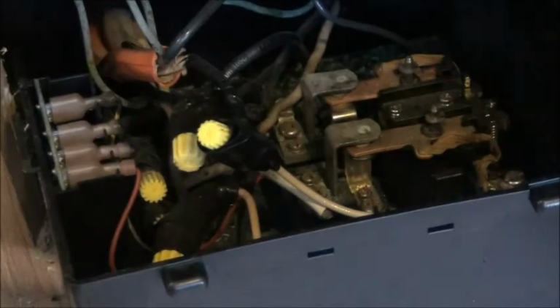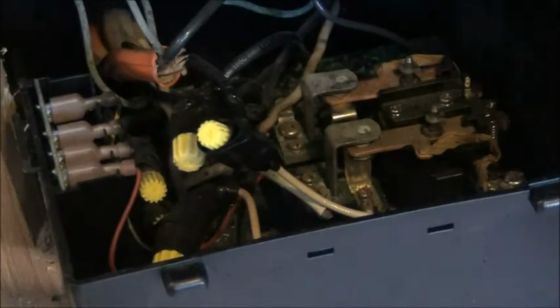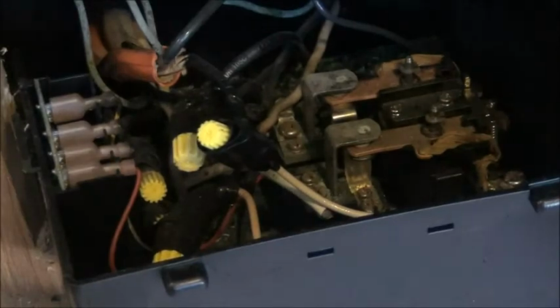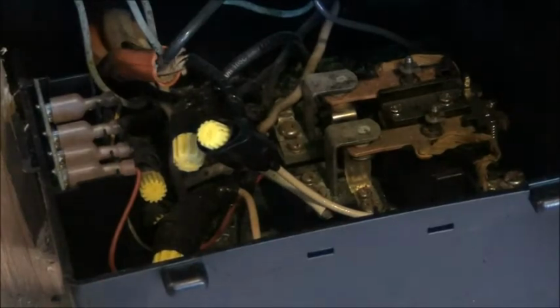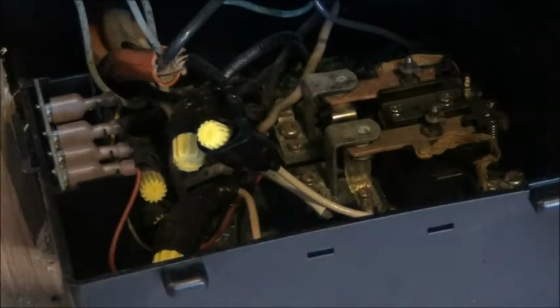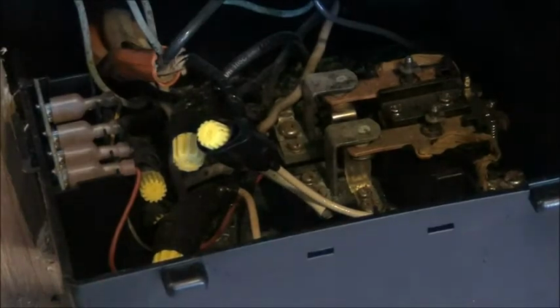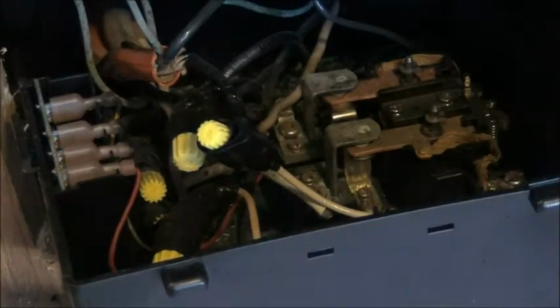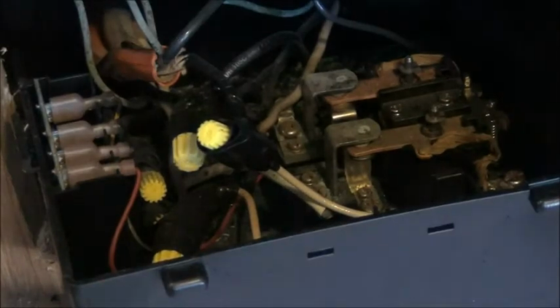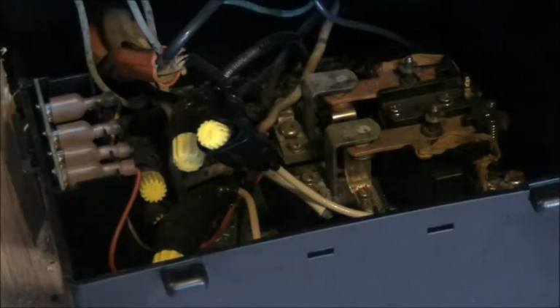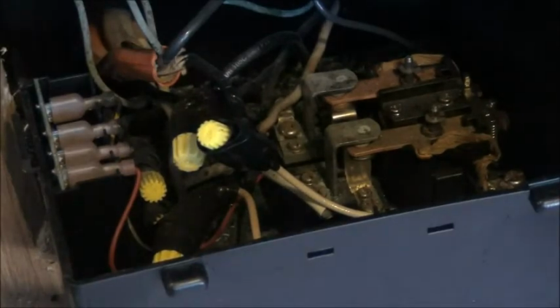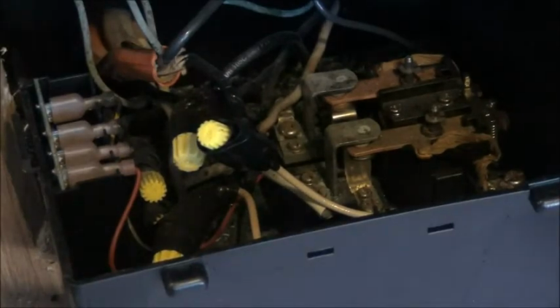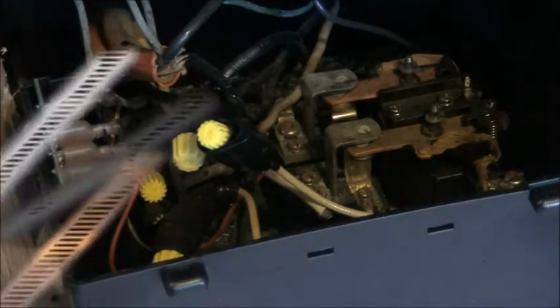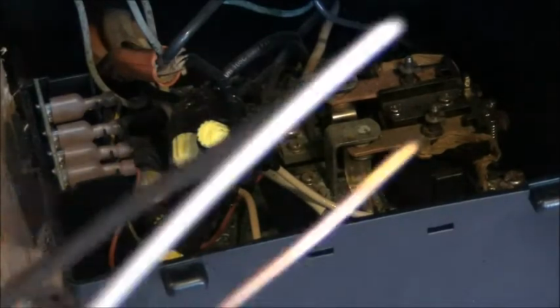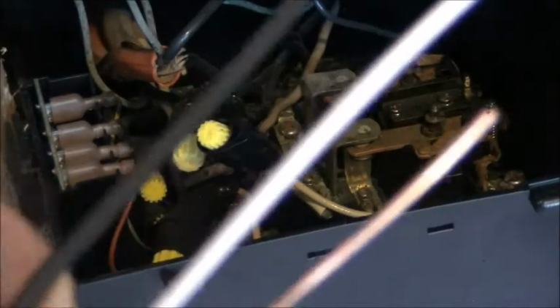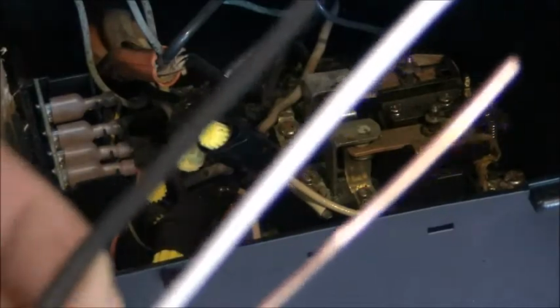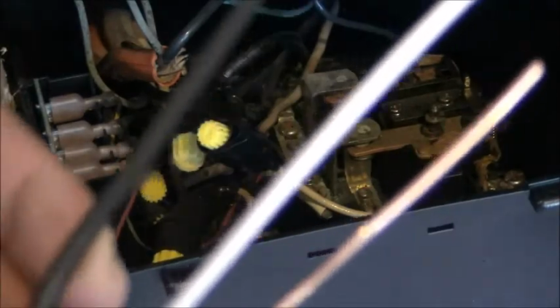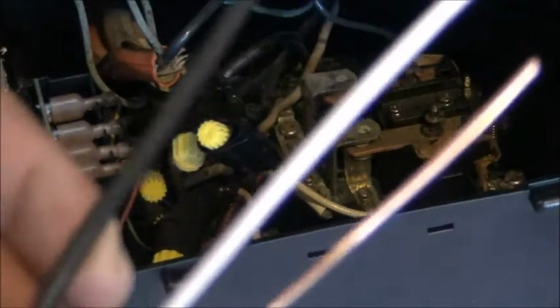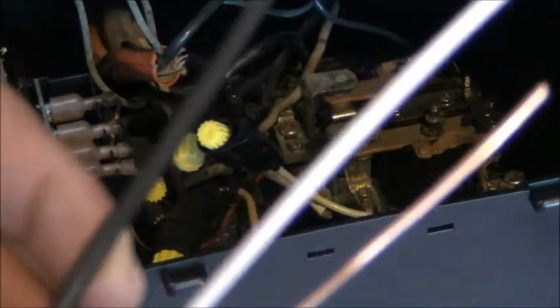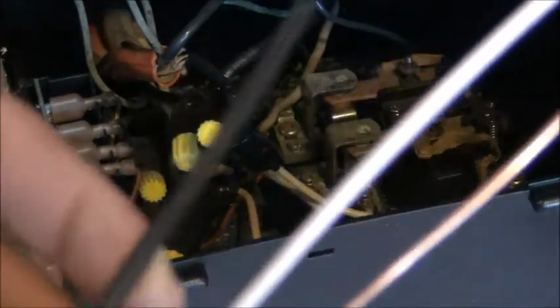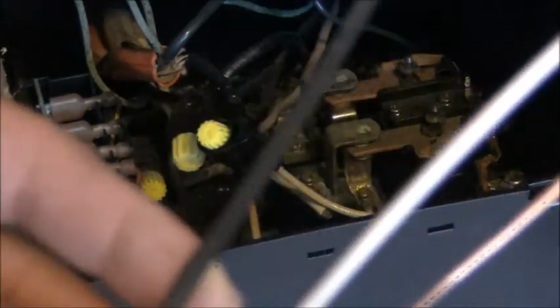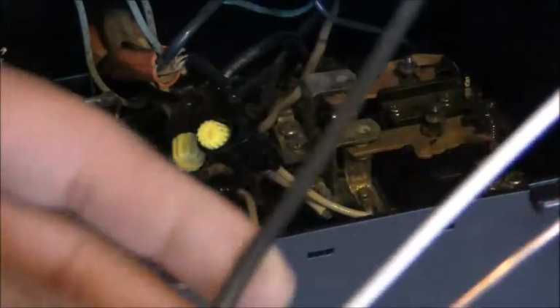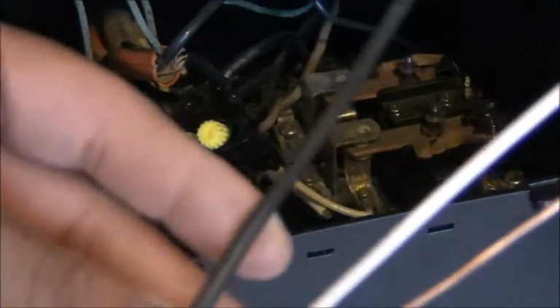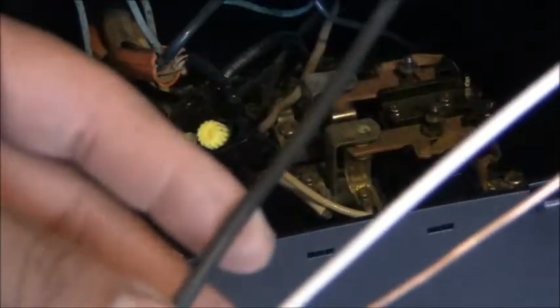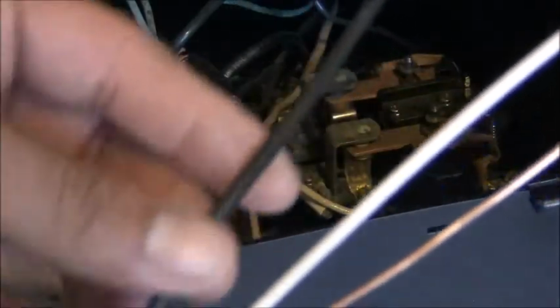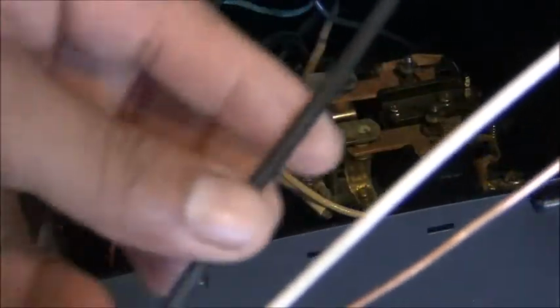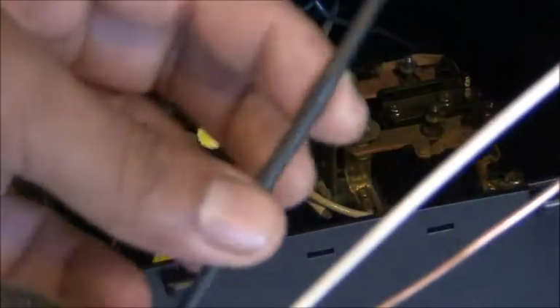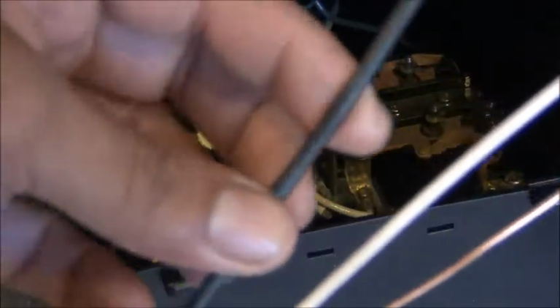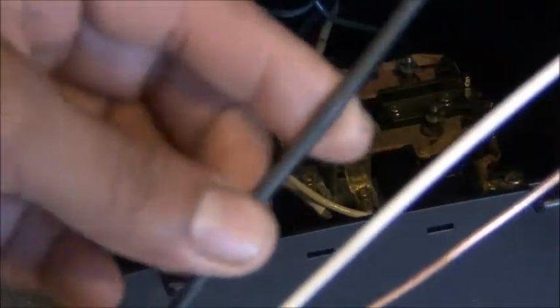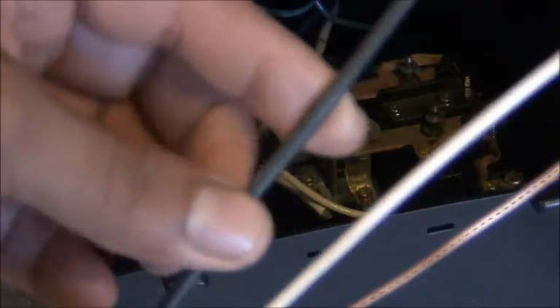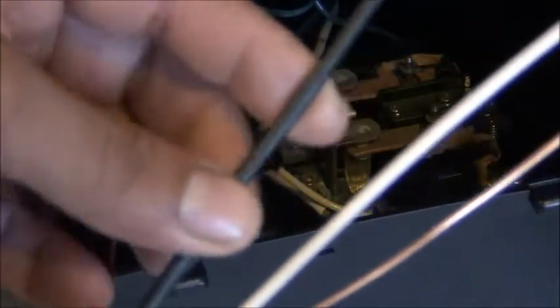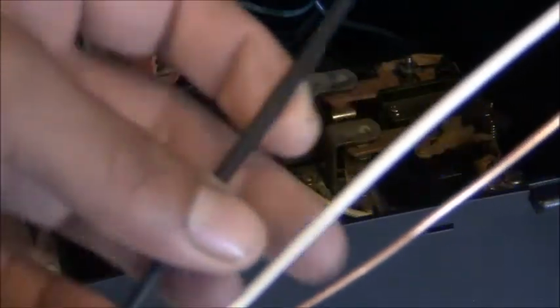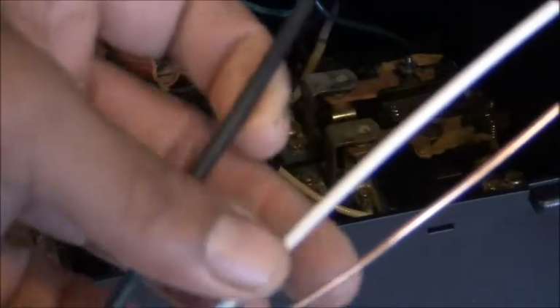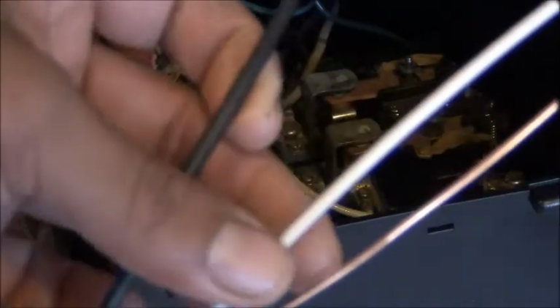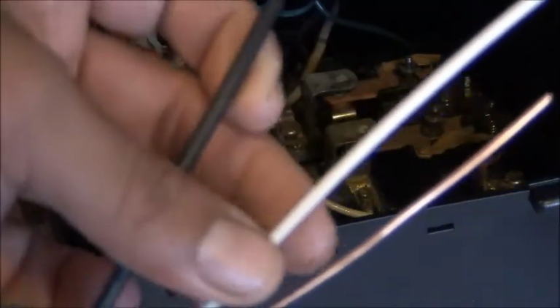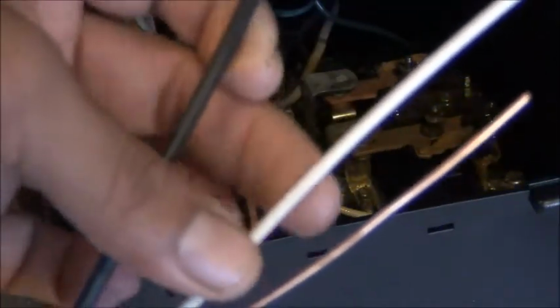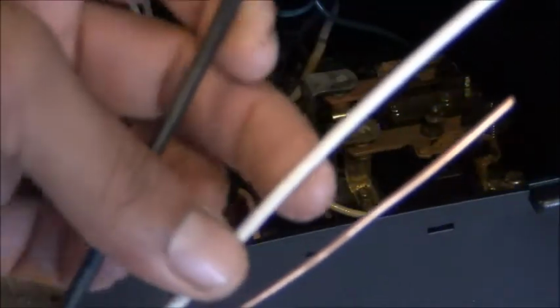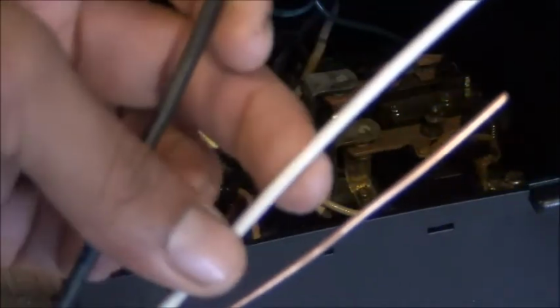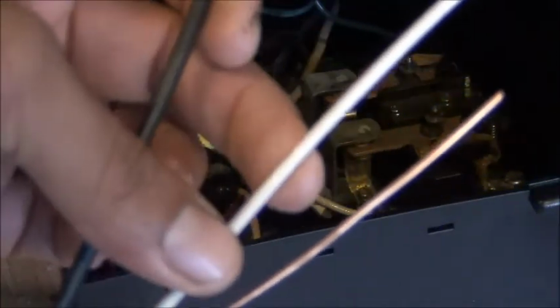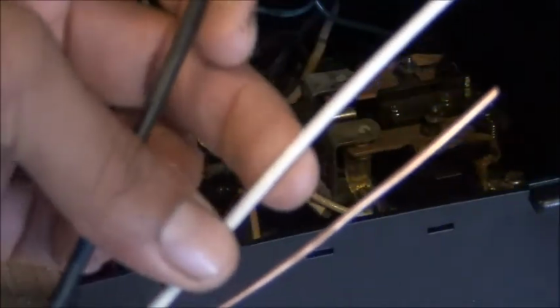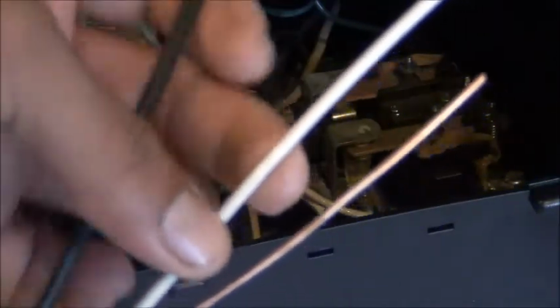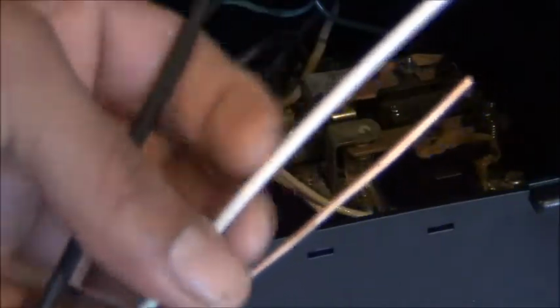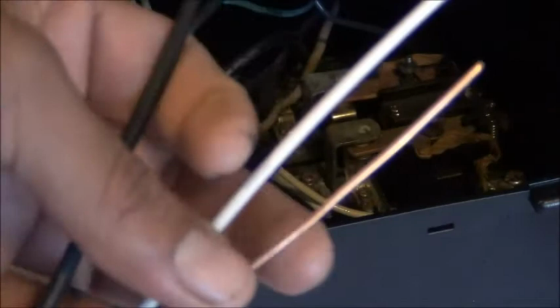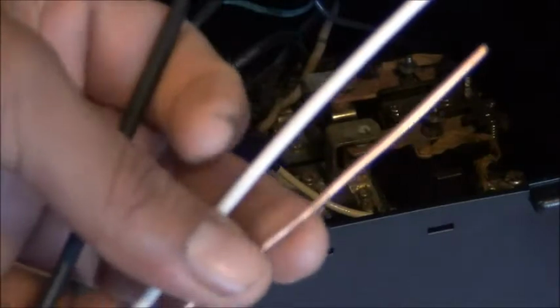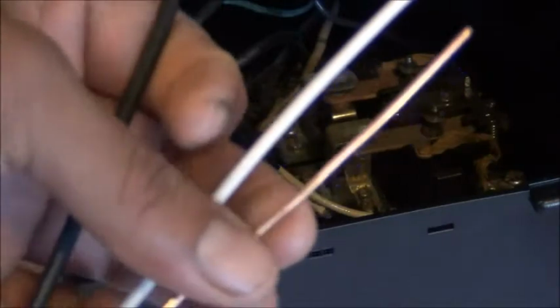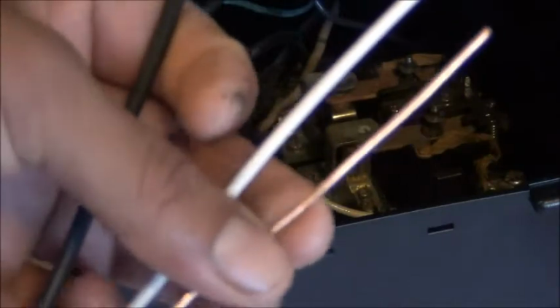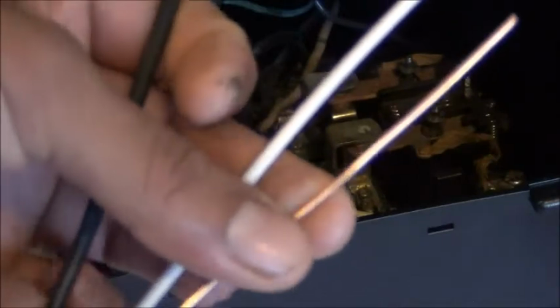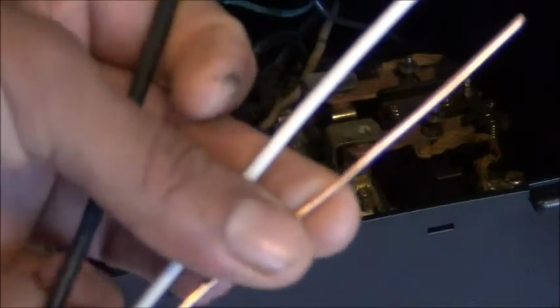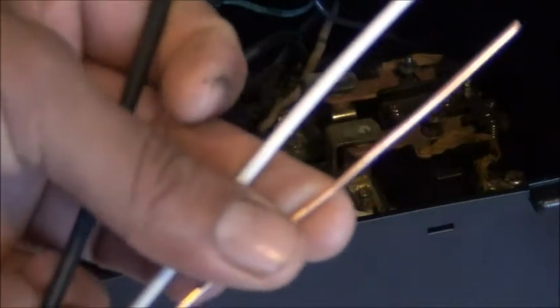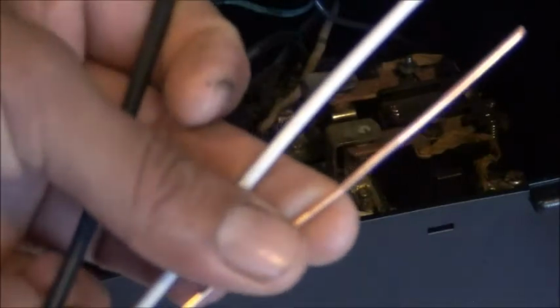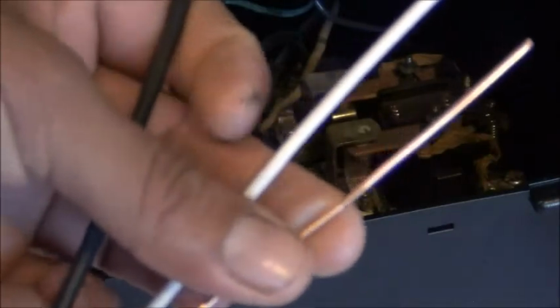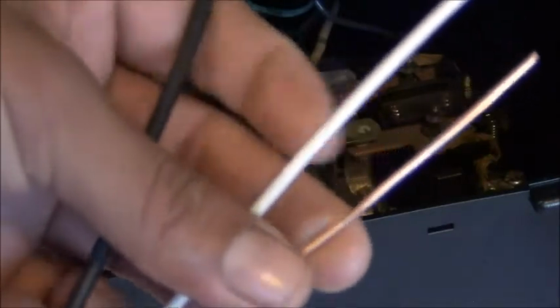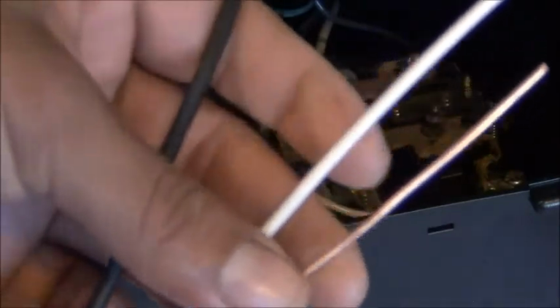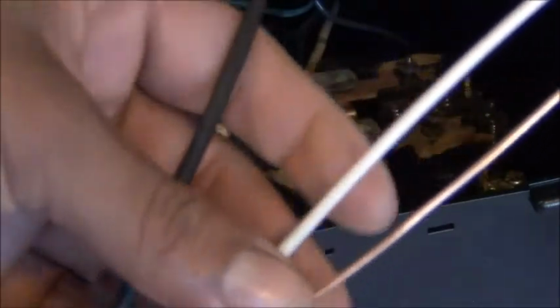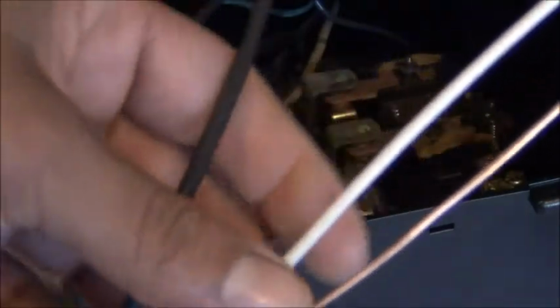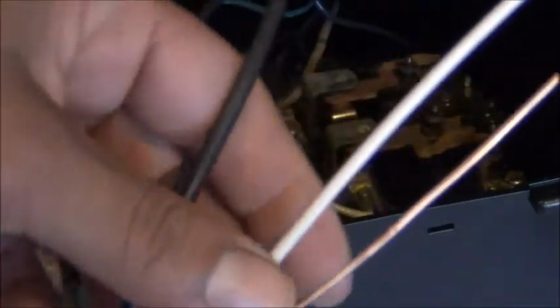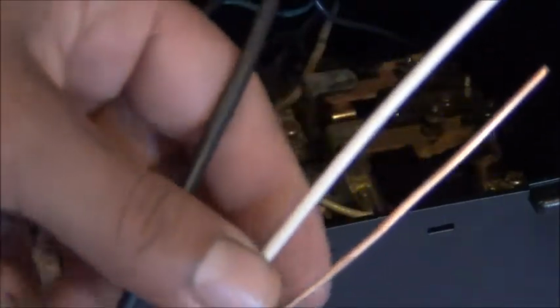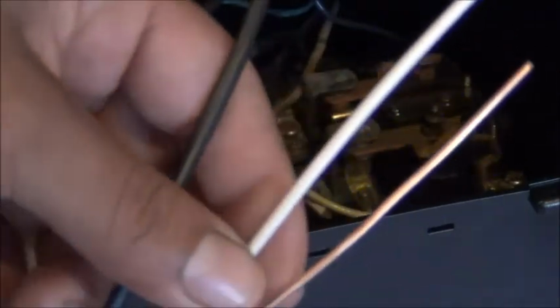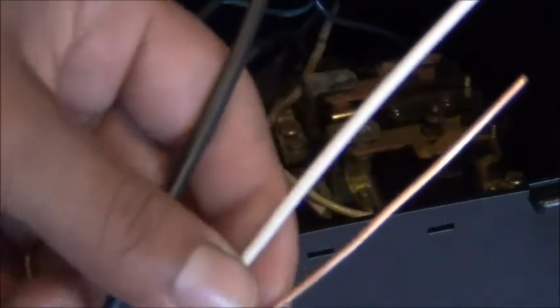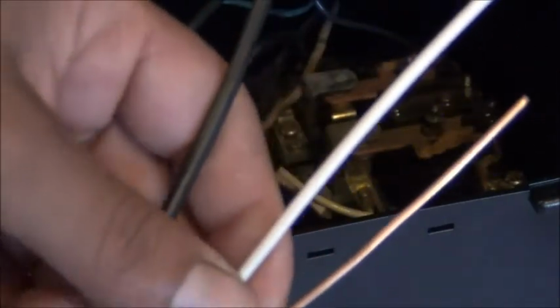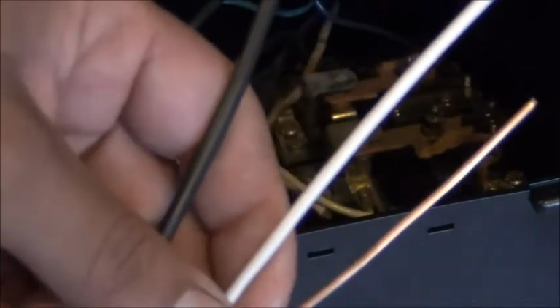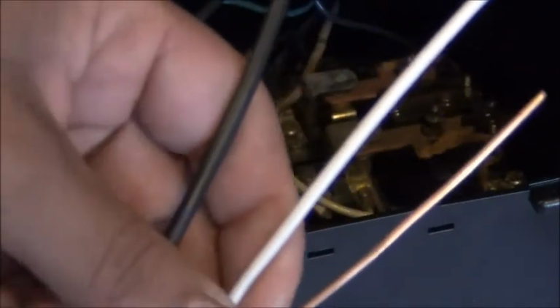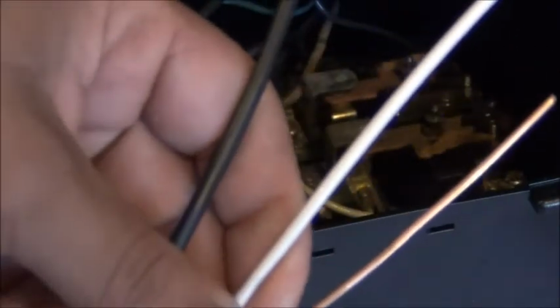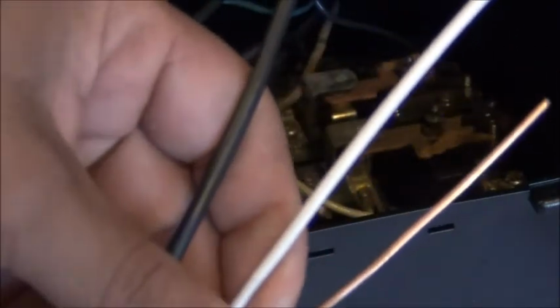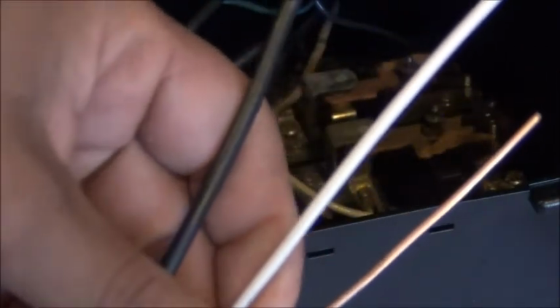Now on these you have three wires. You have your black wire, your white wire, and your copper wire. I'm just going to go by colors.